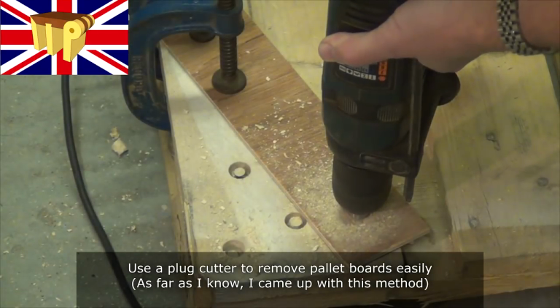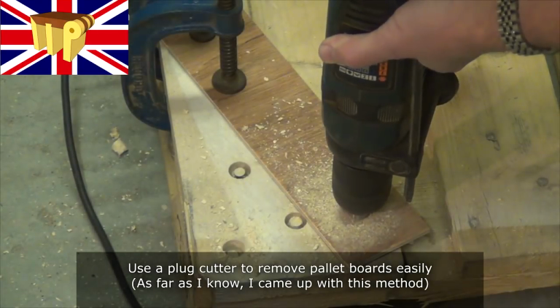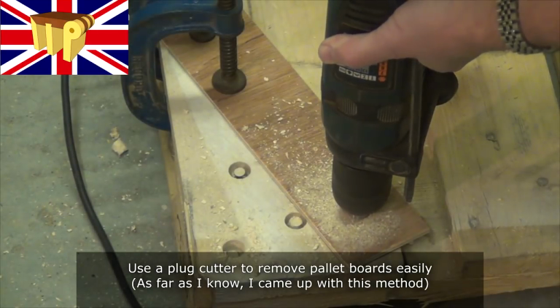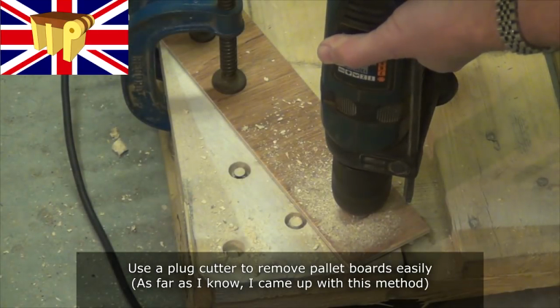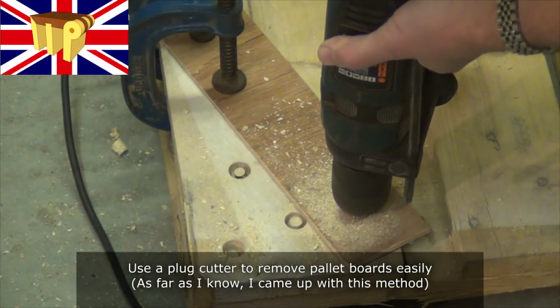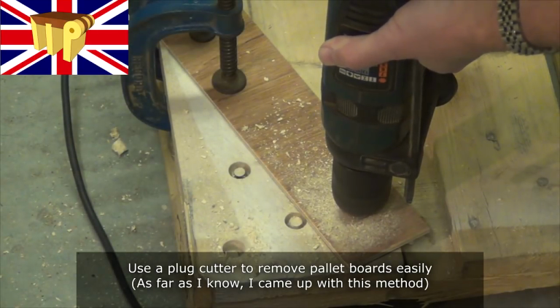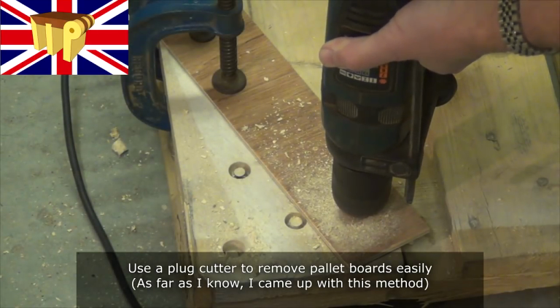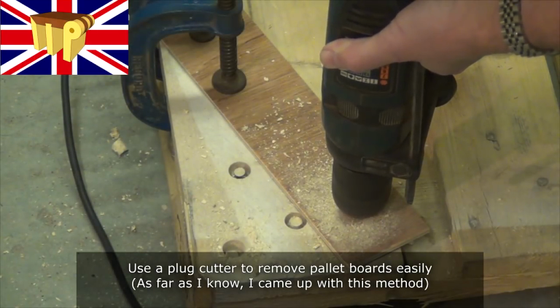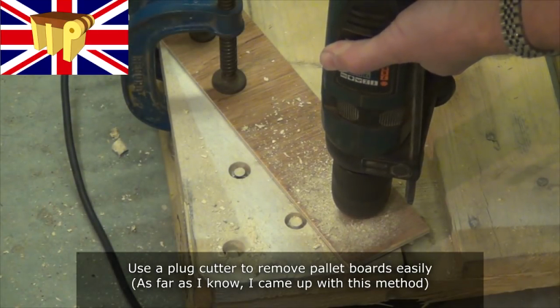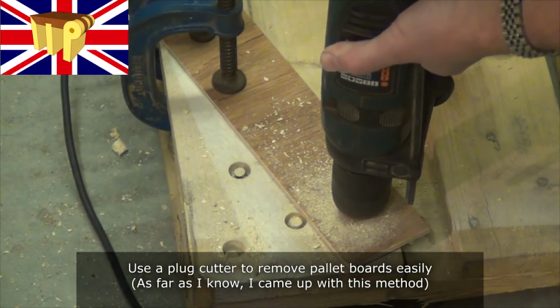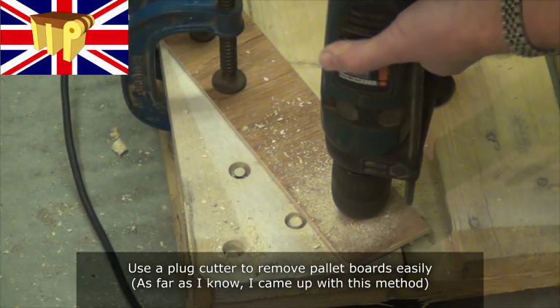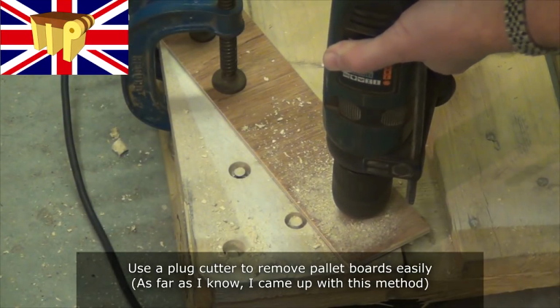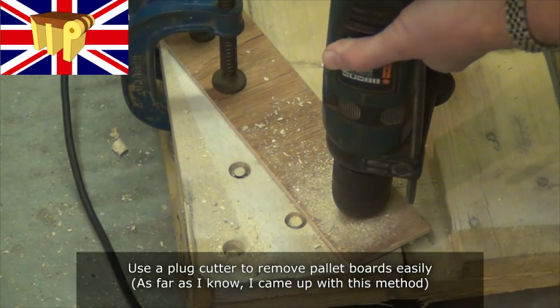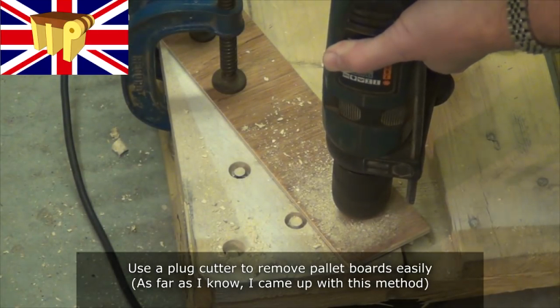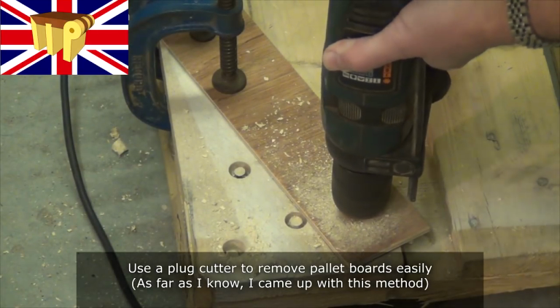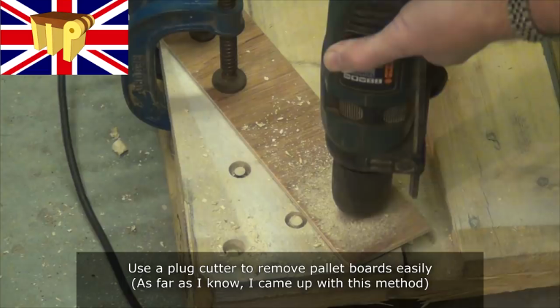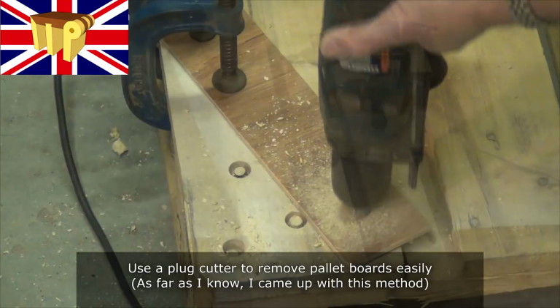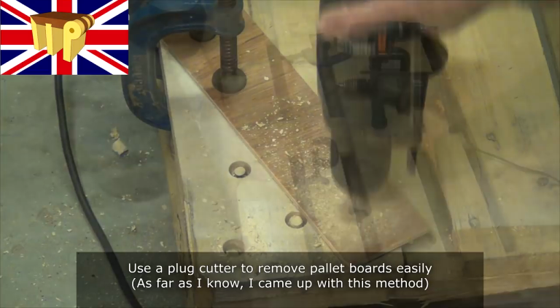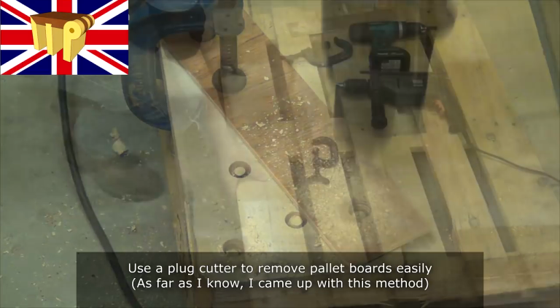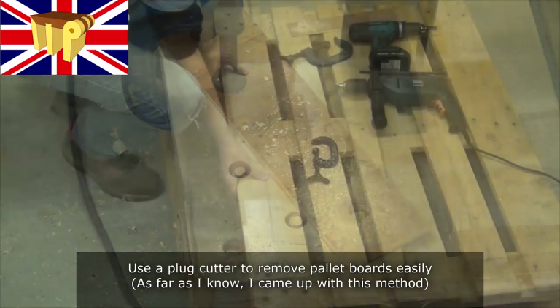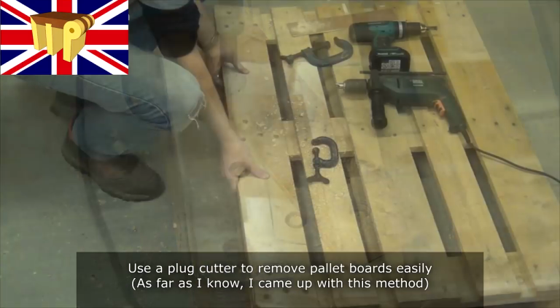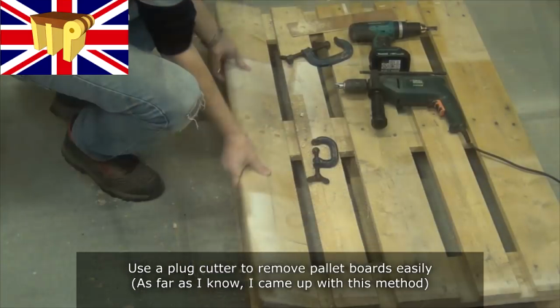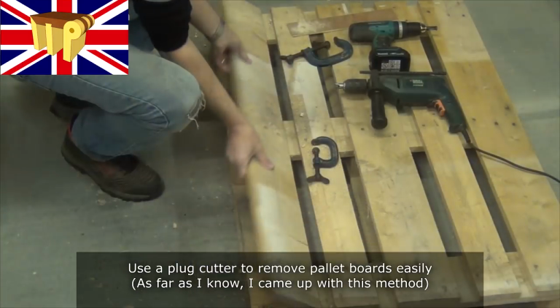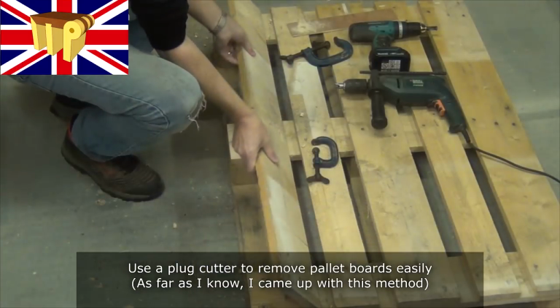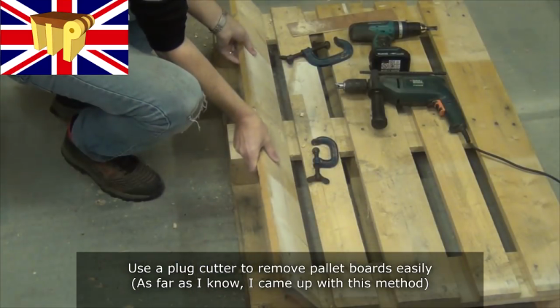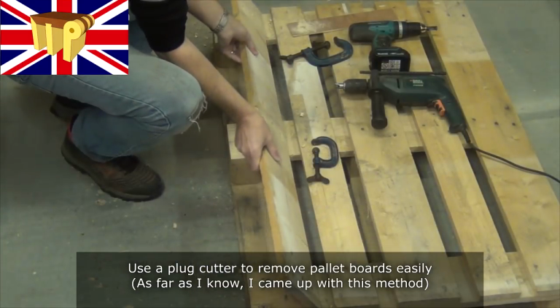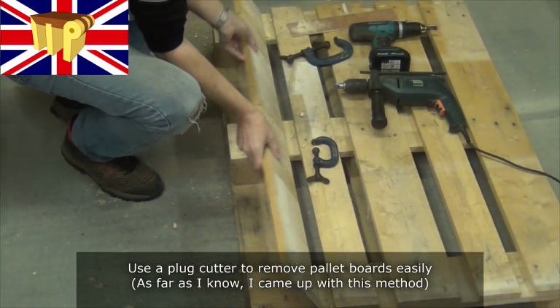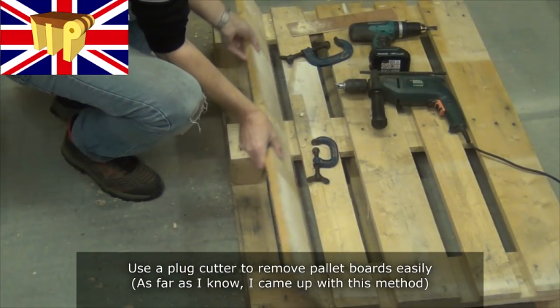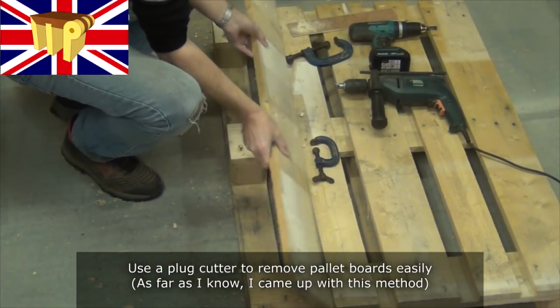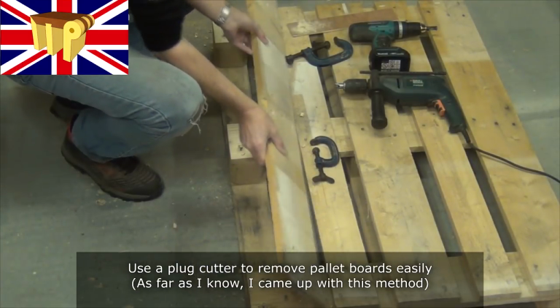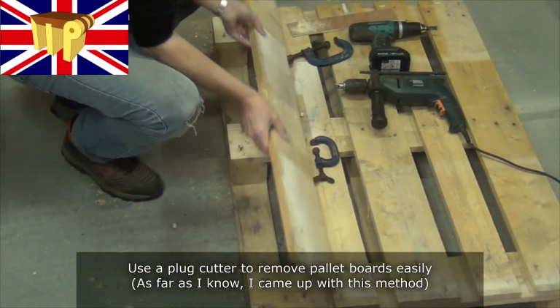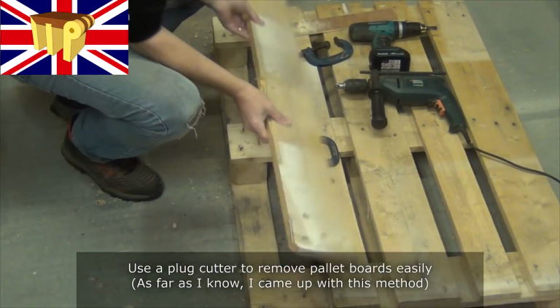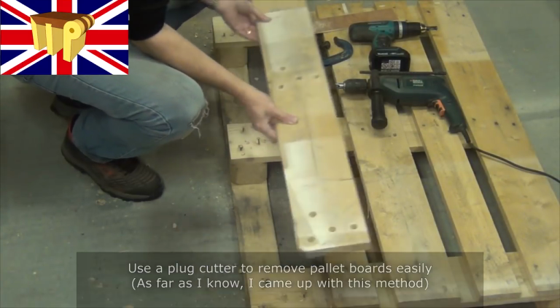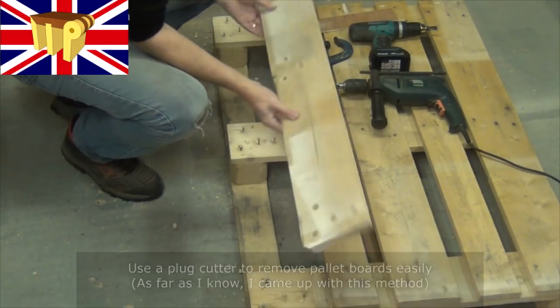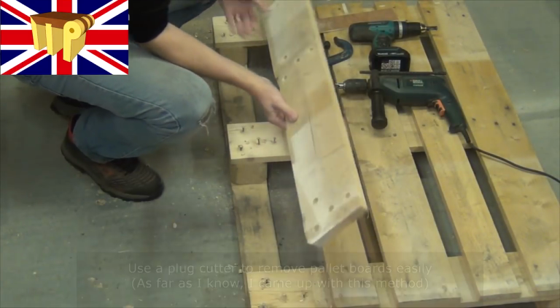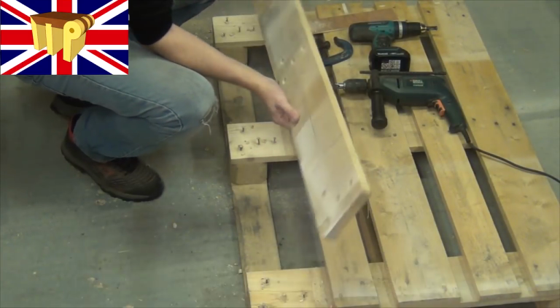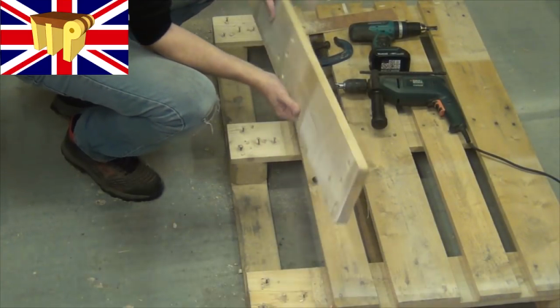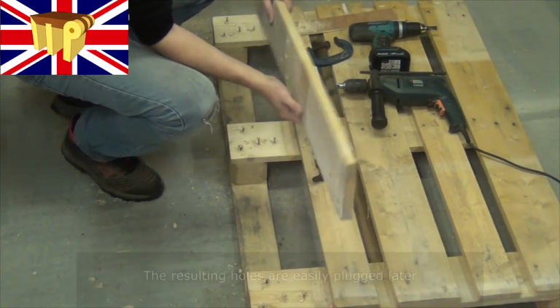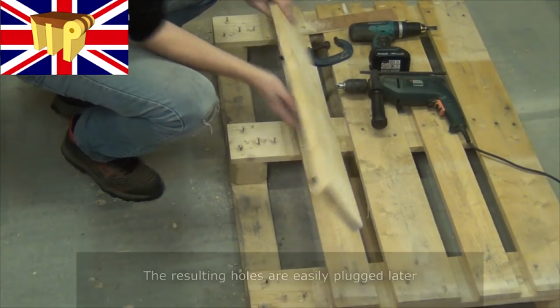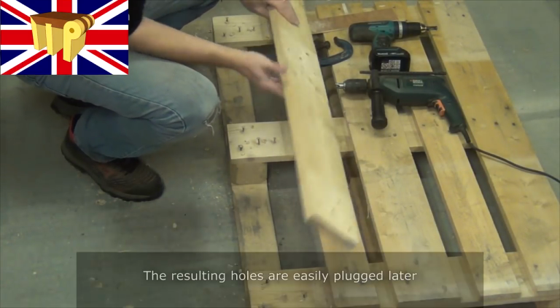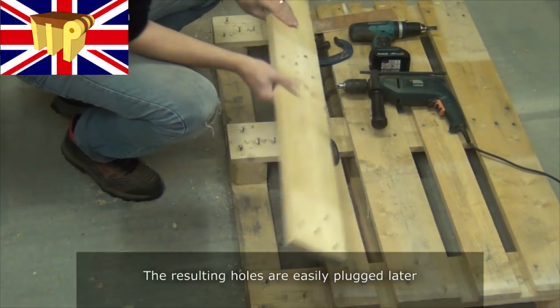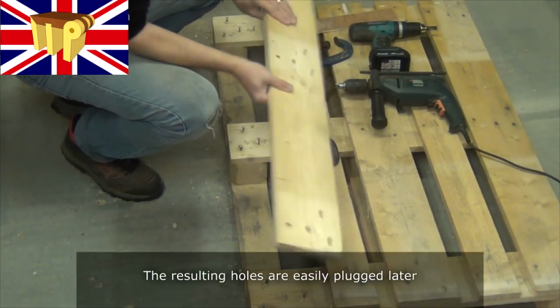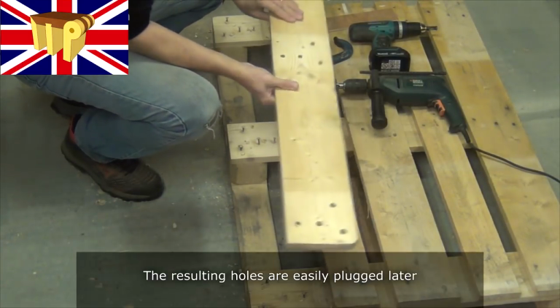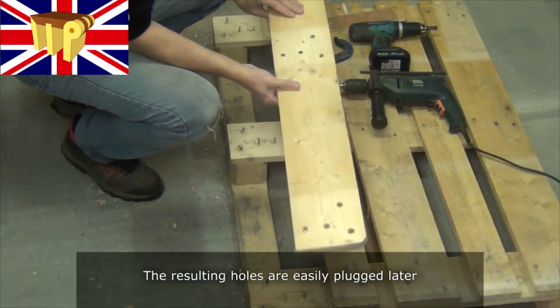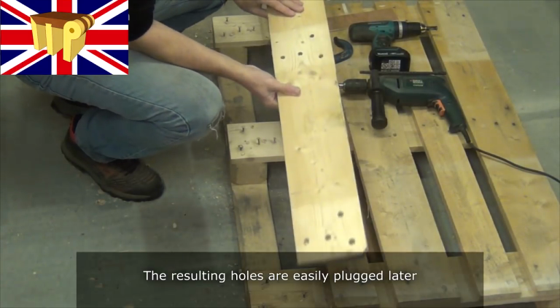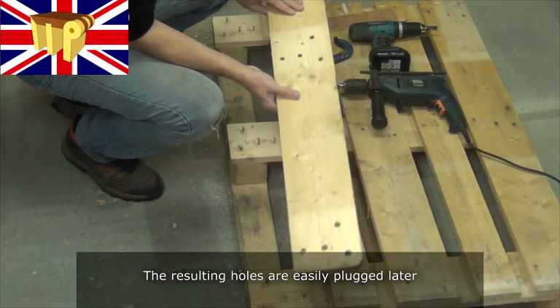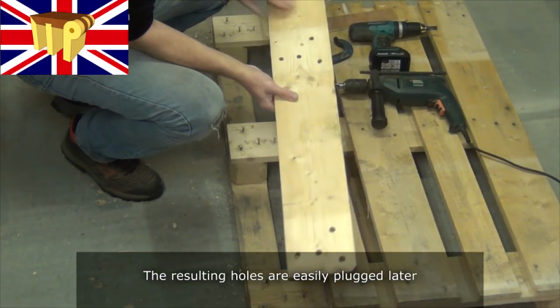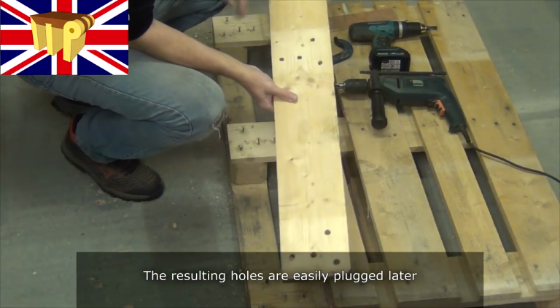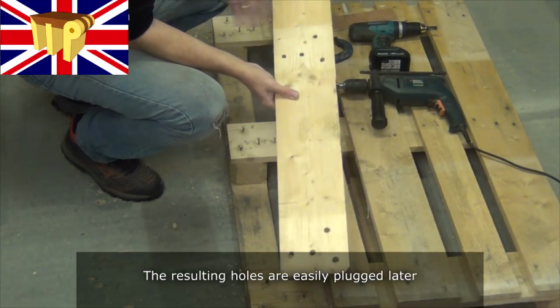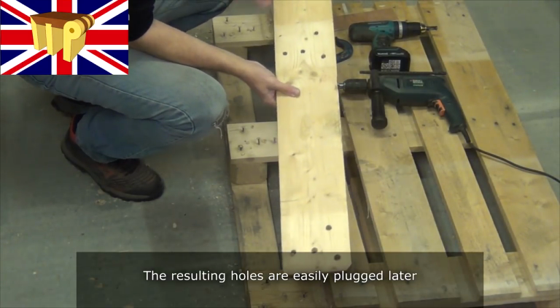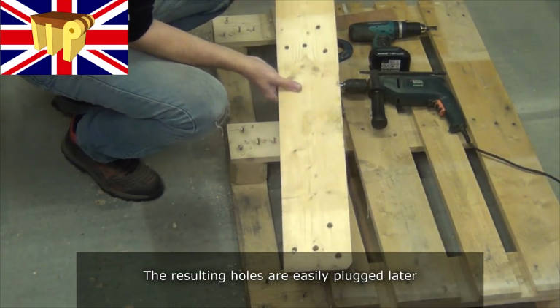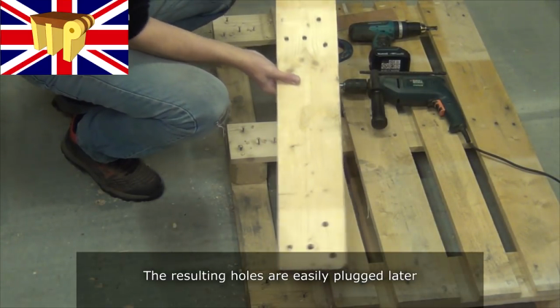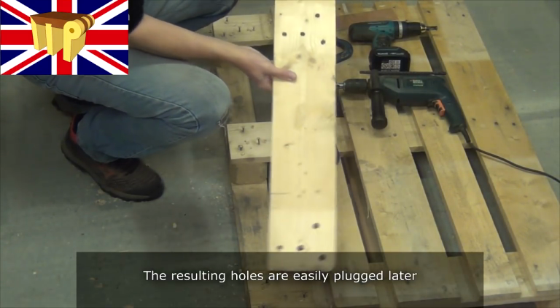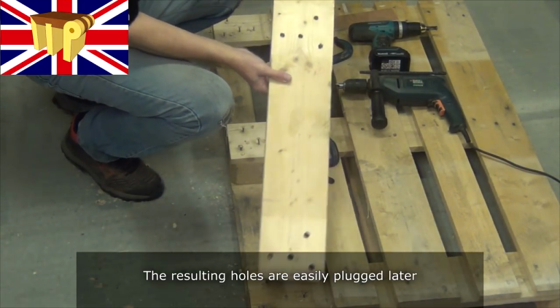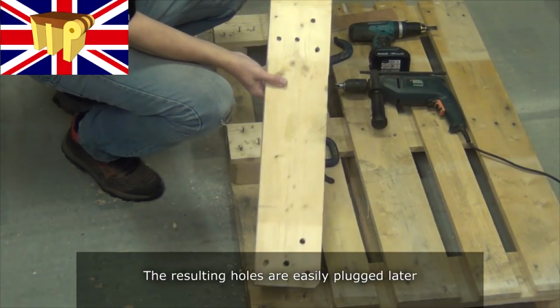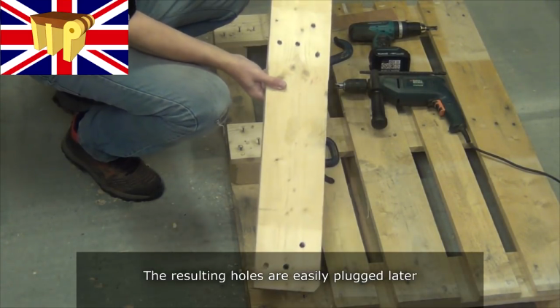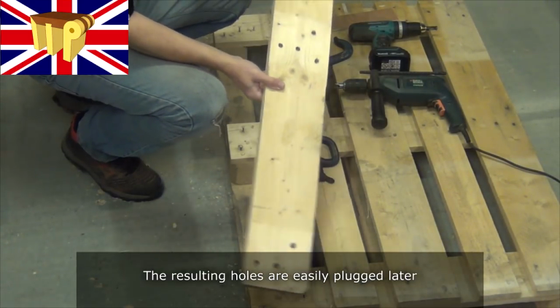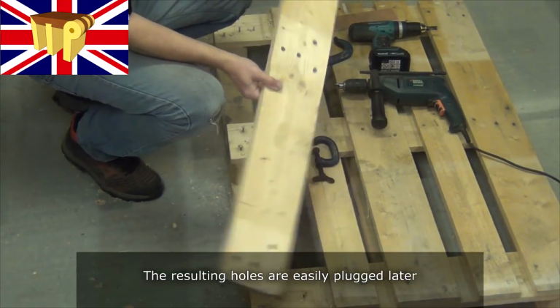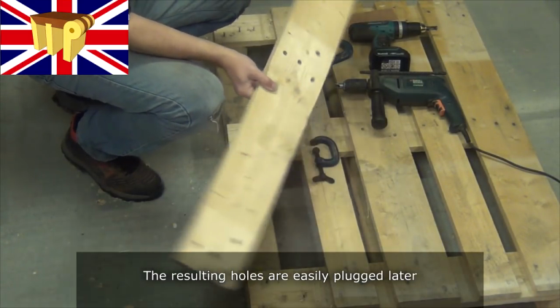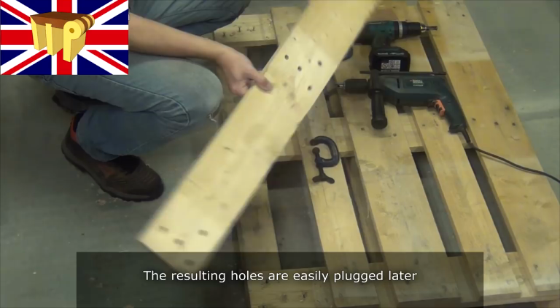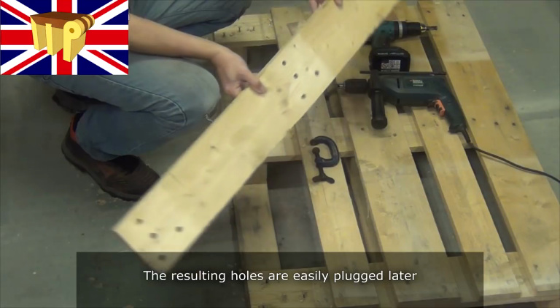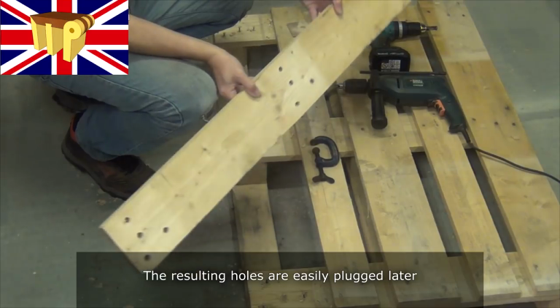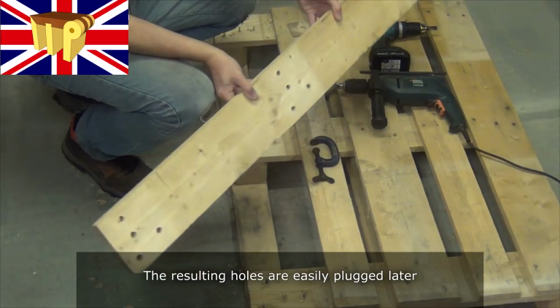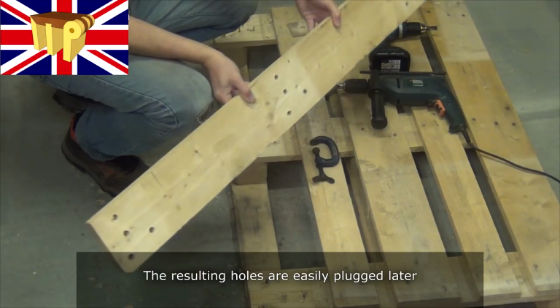Use a plug cutter to remove pallet boards easily — as far as I know I came up with this method and it's really good. The resulting holes are easily plugged later.